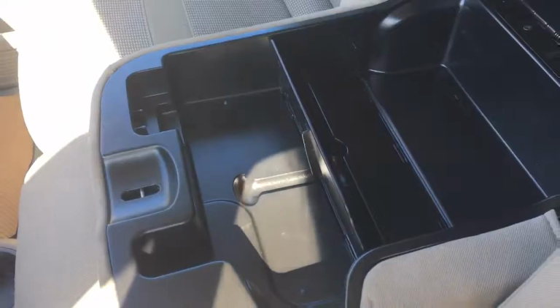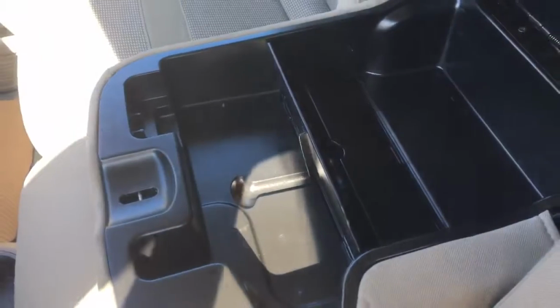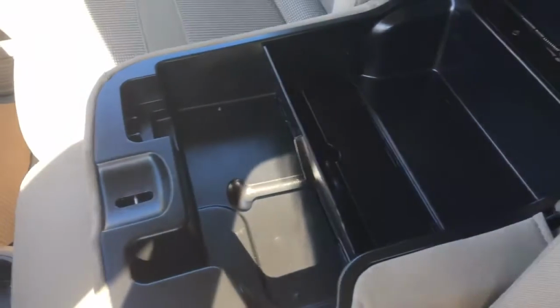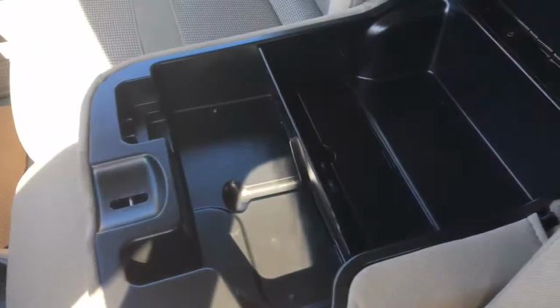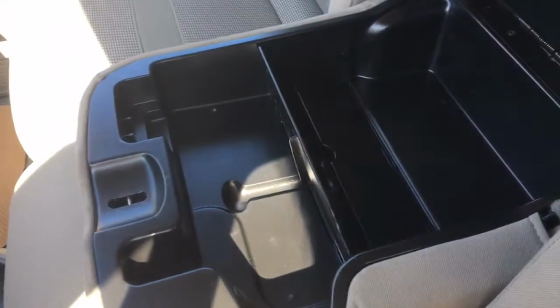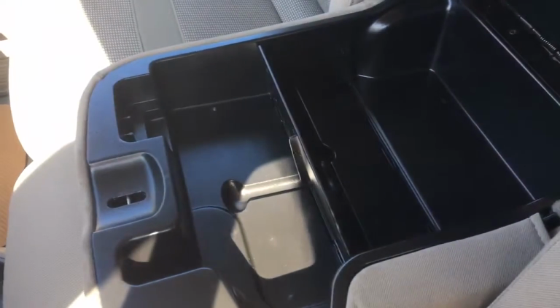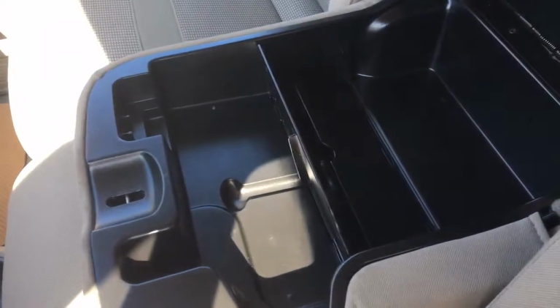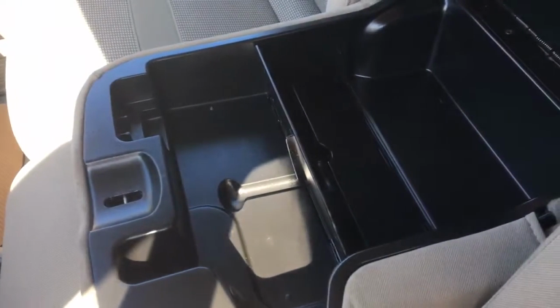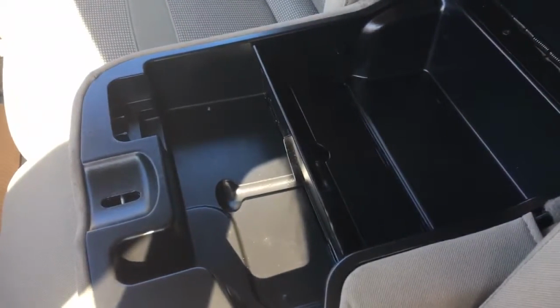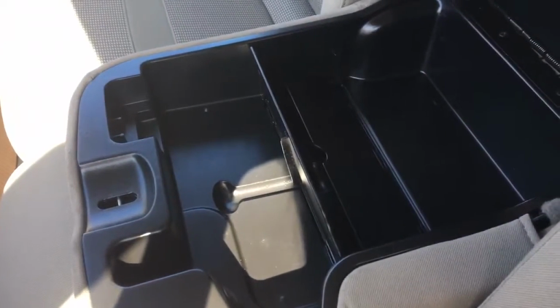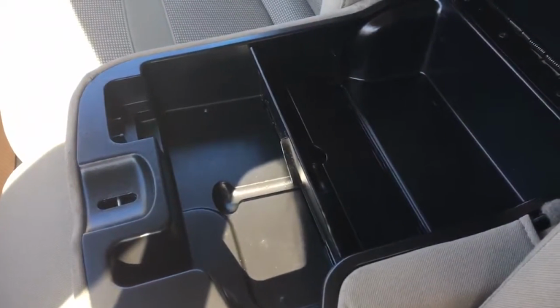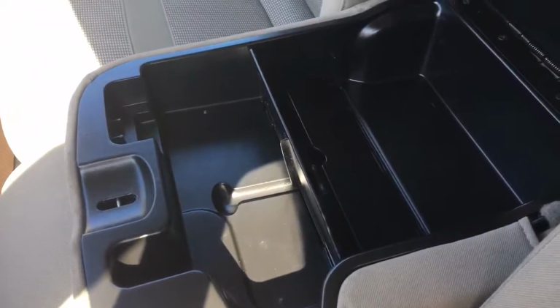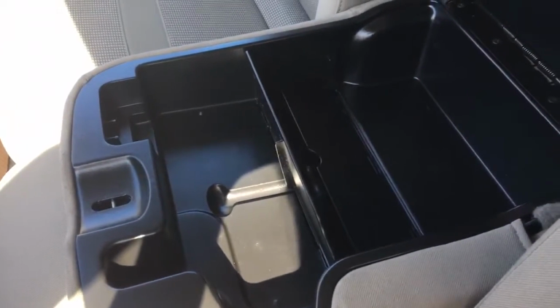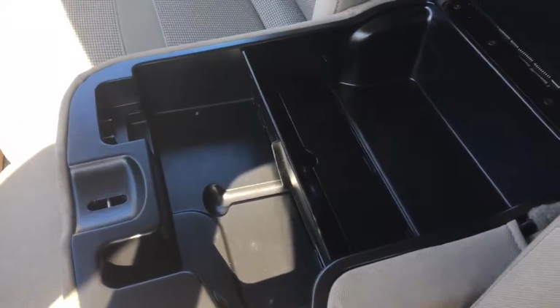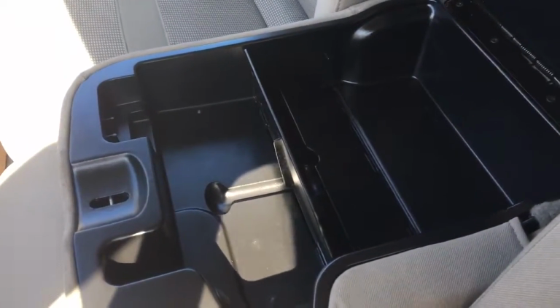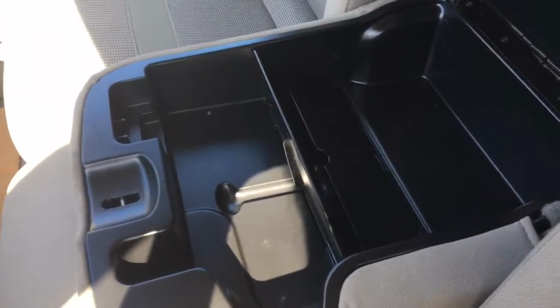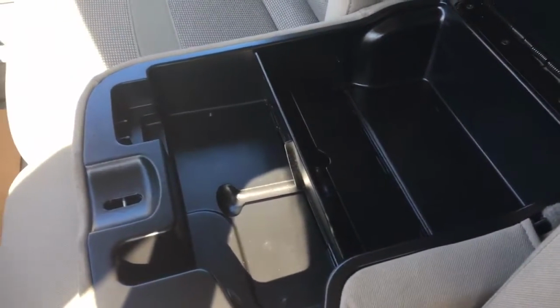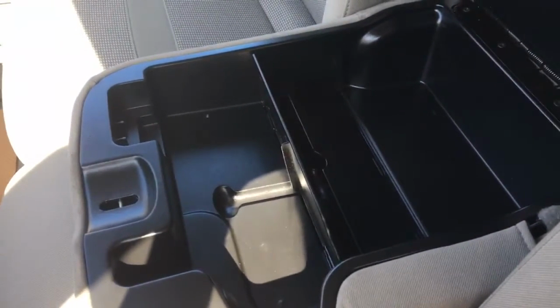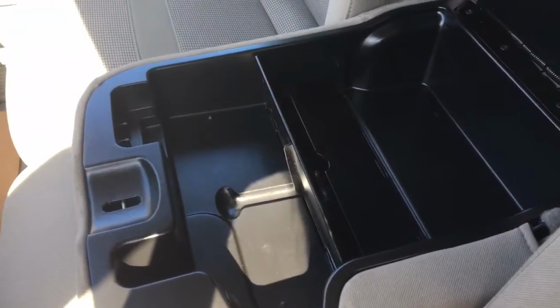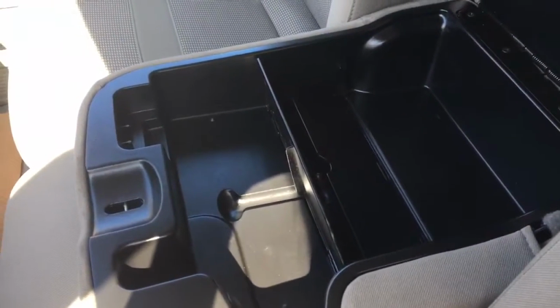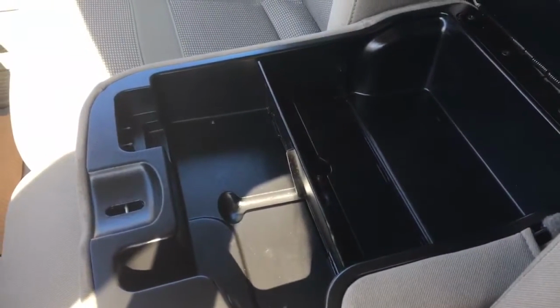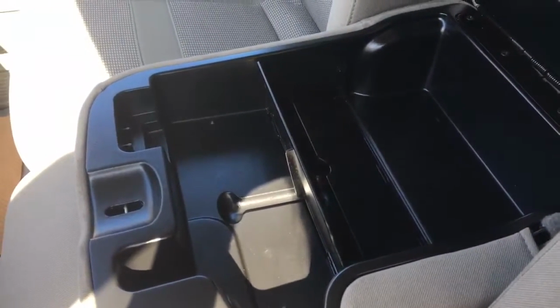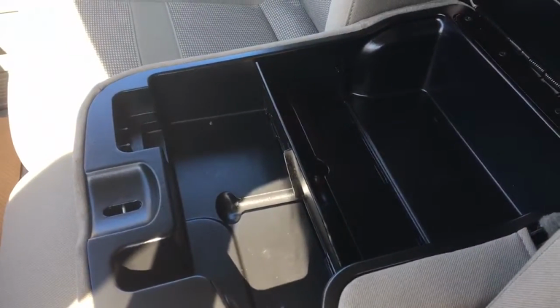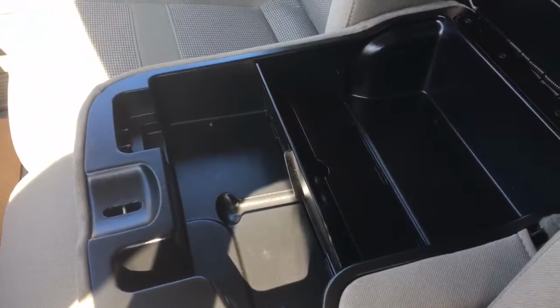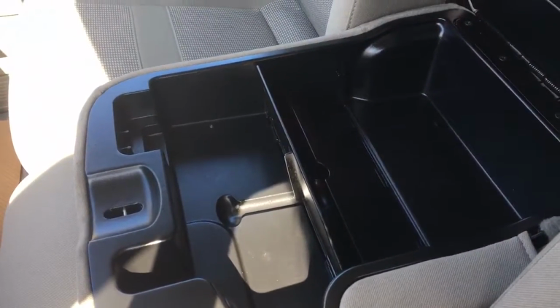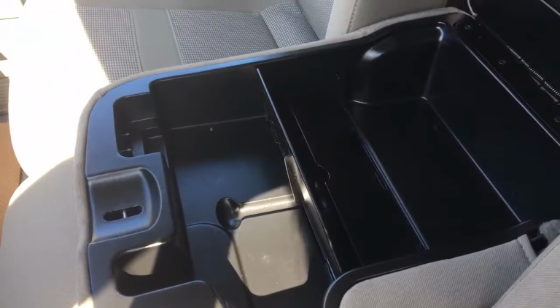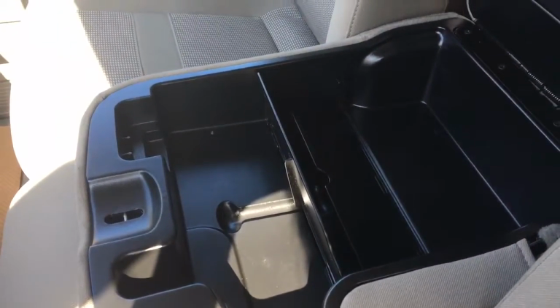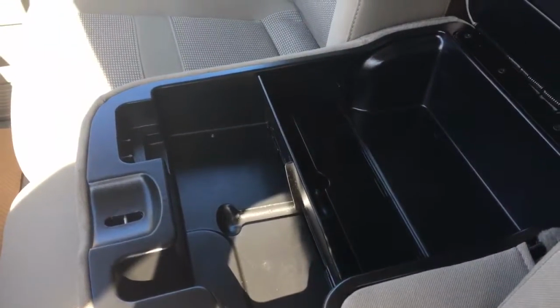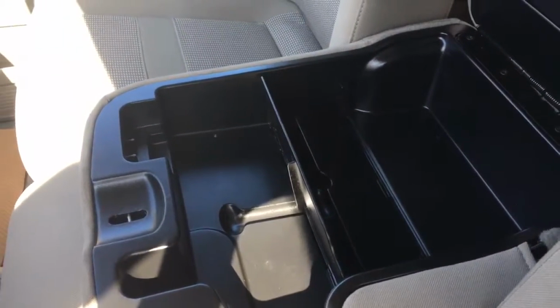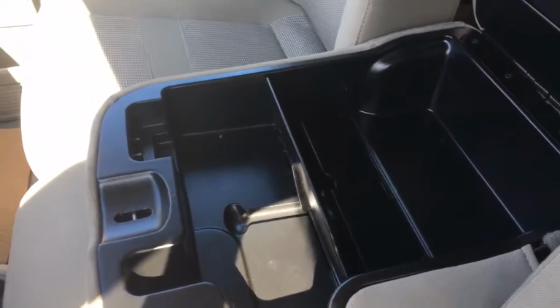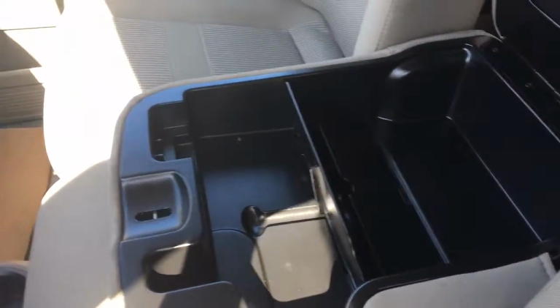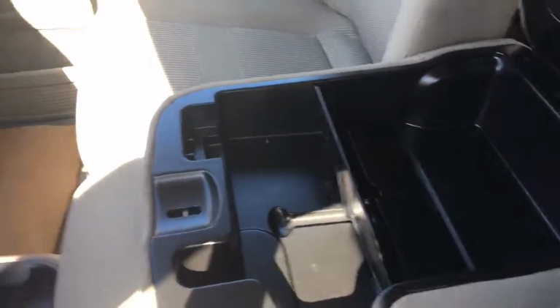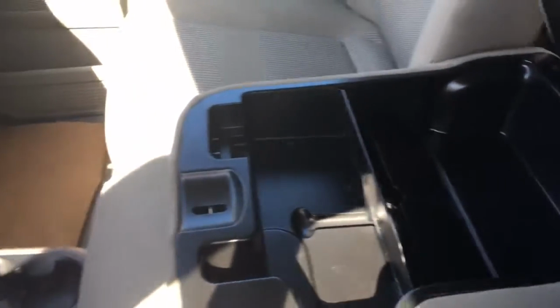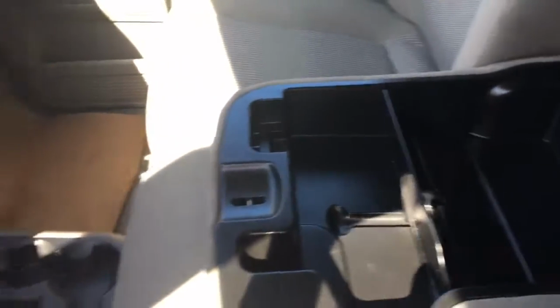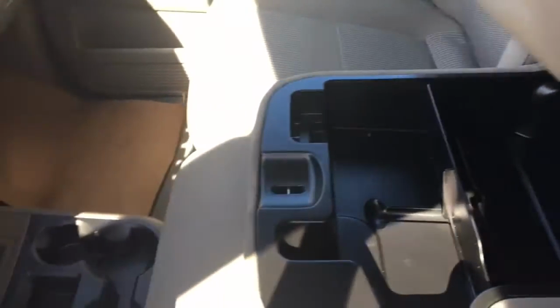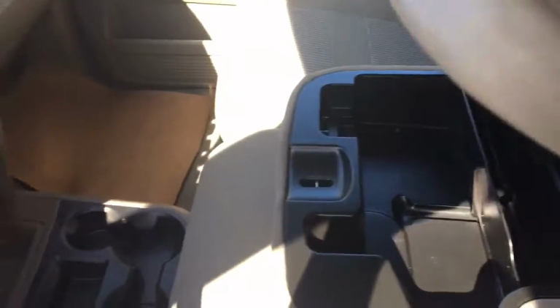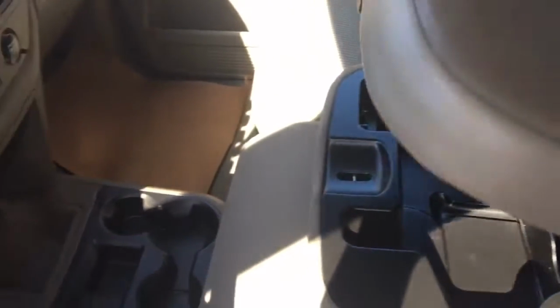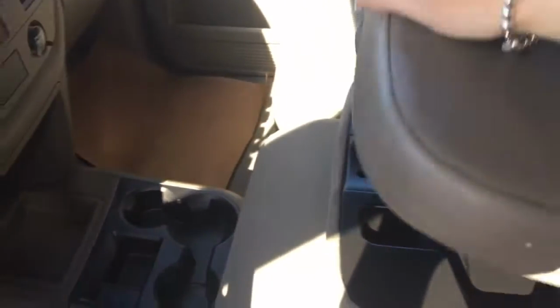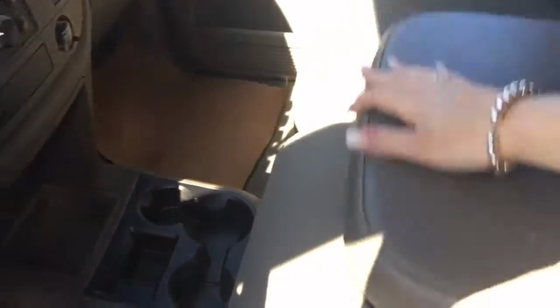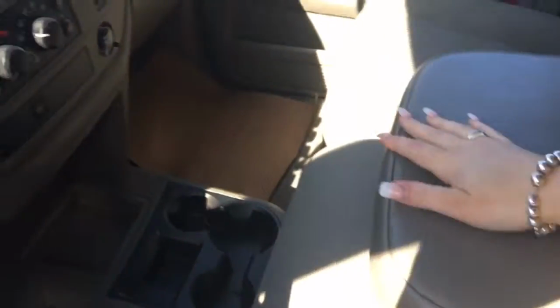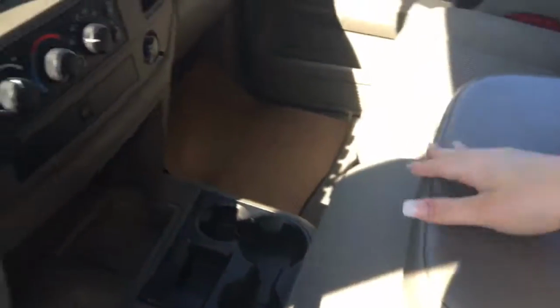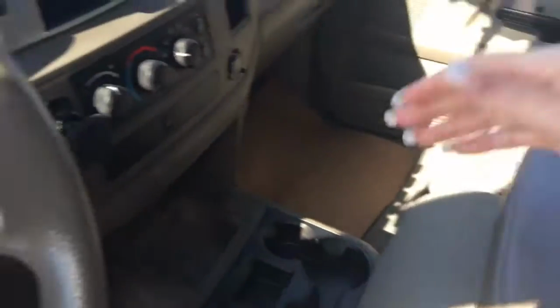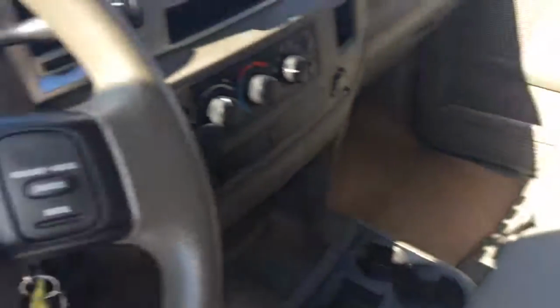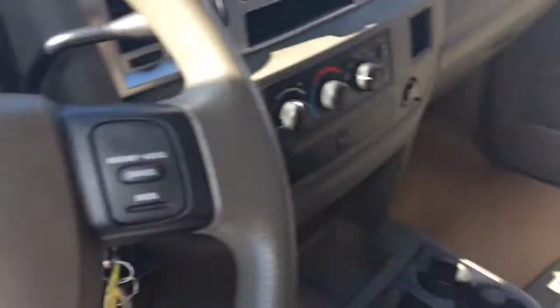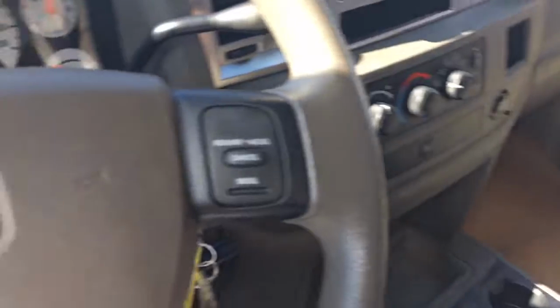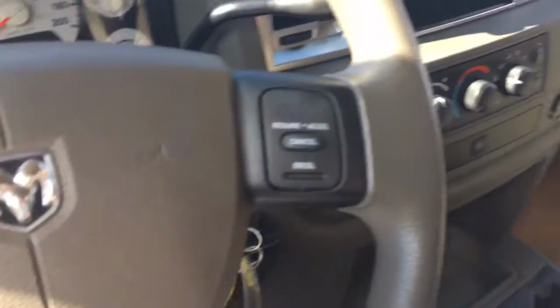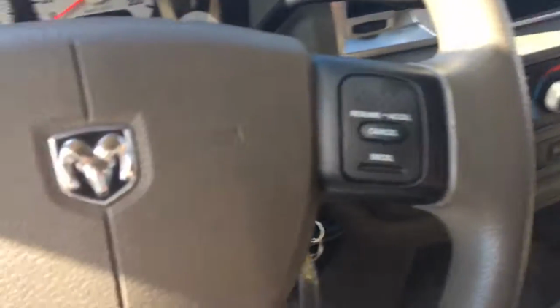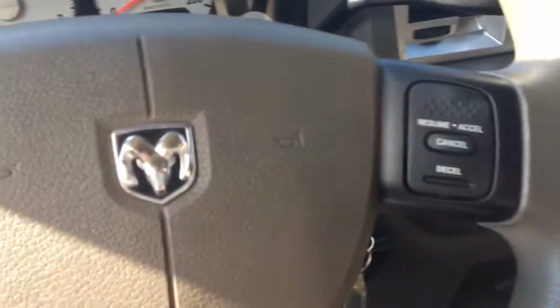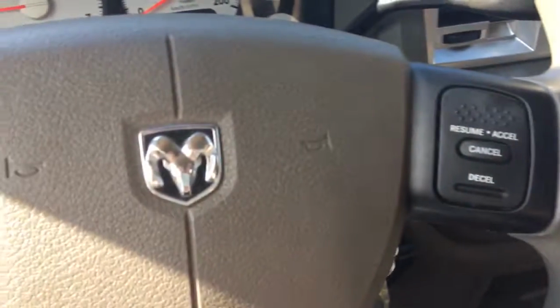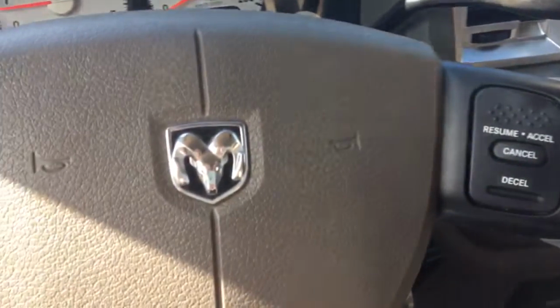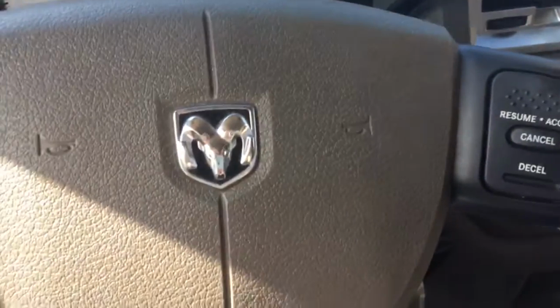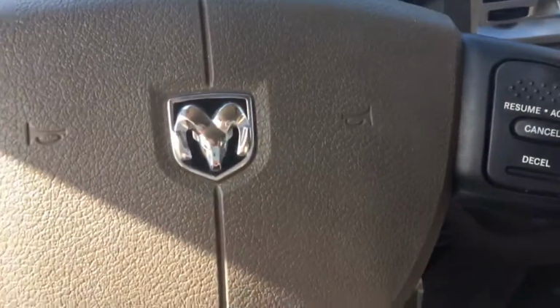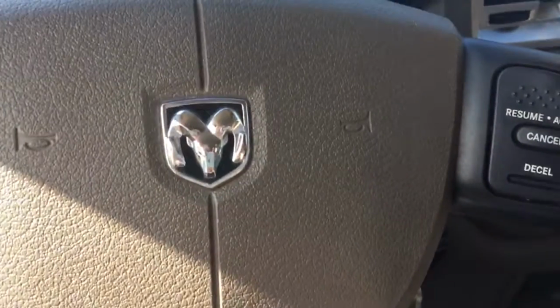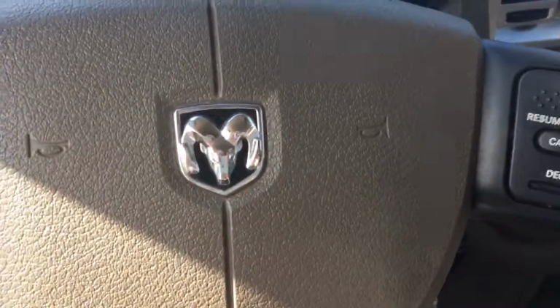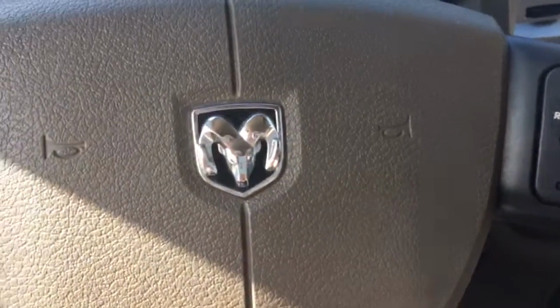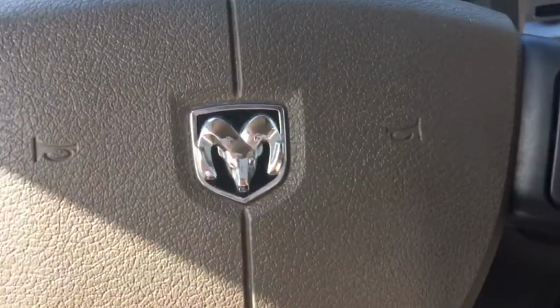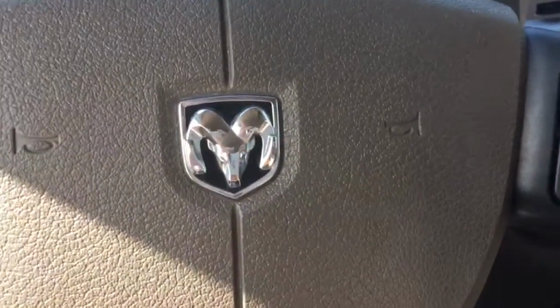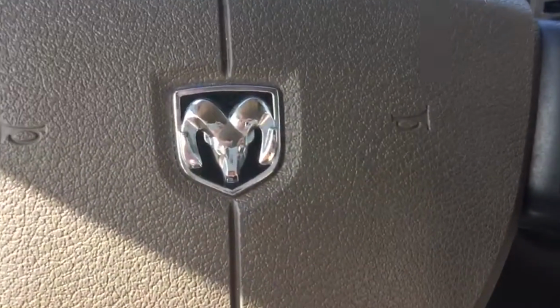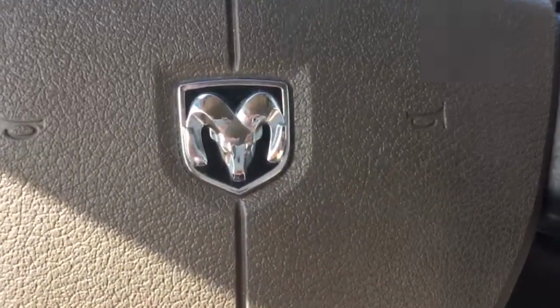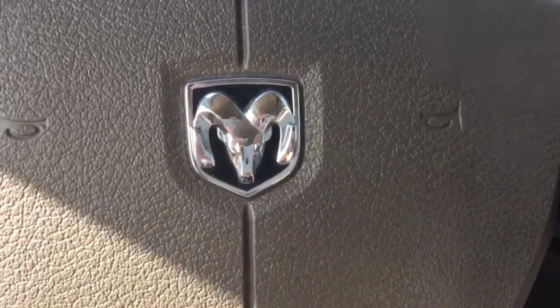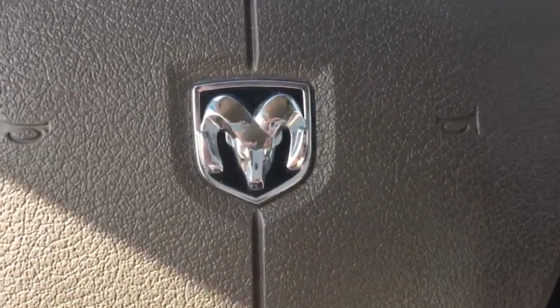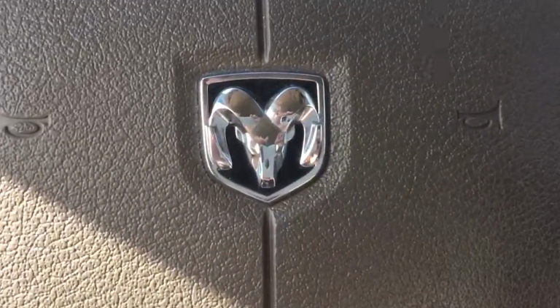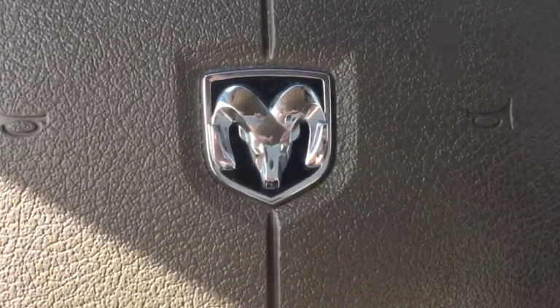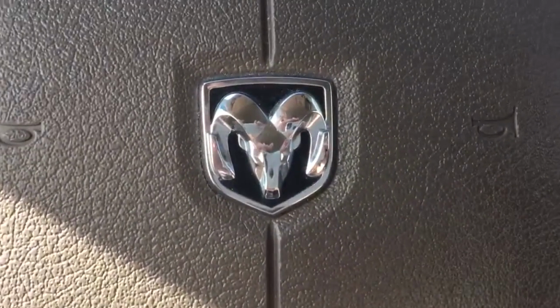Now, this also flips up to be a third seat at the front, and I will show you that when we get around to the other side. Stick with me and I'll show you the rest.